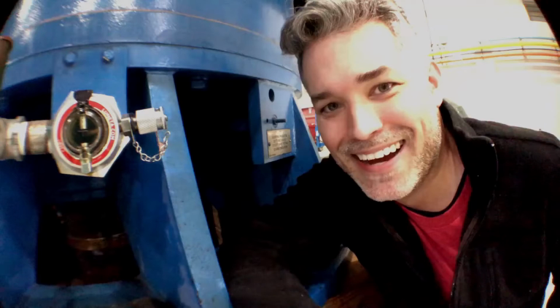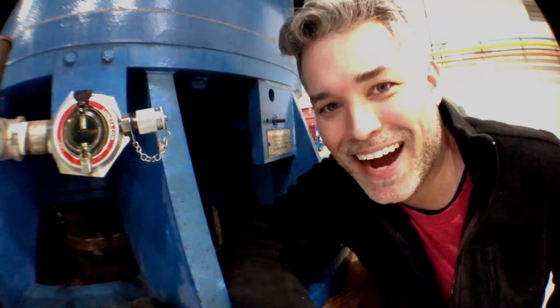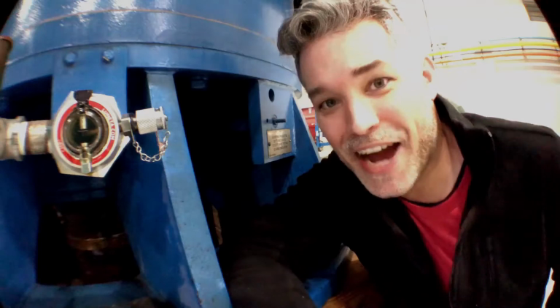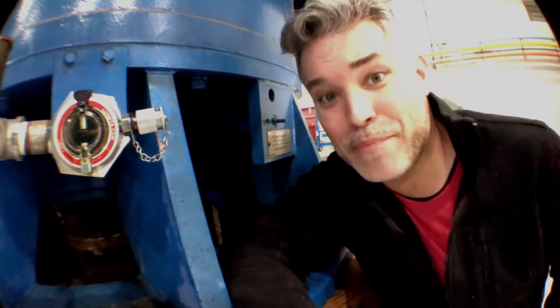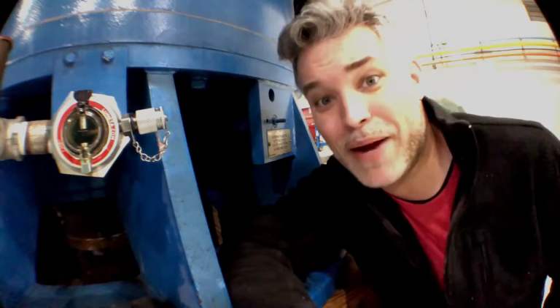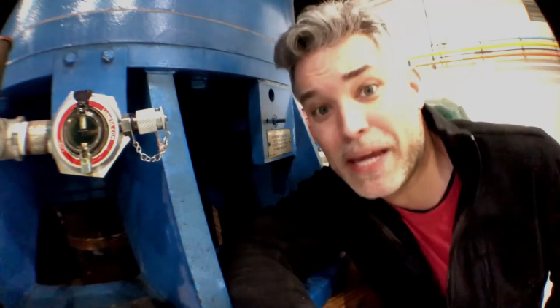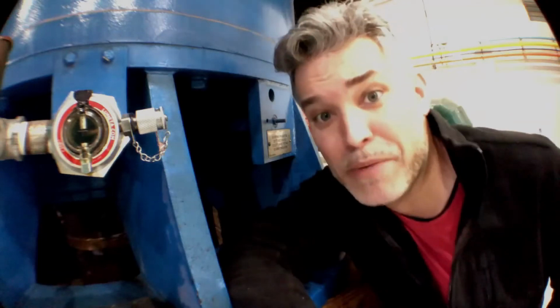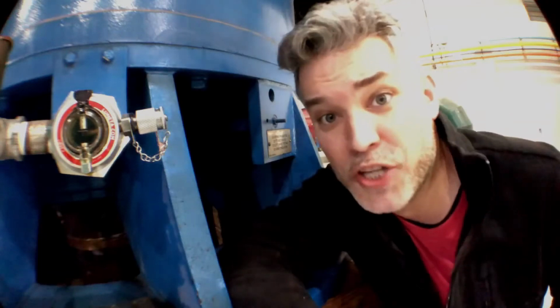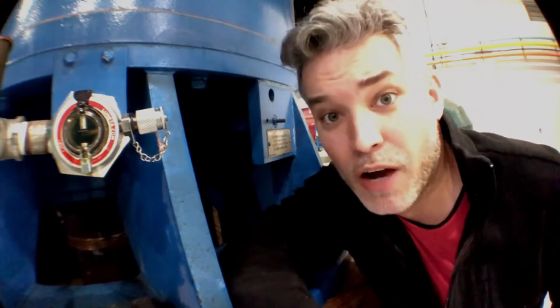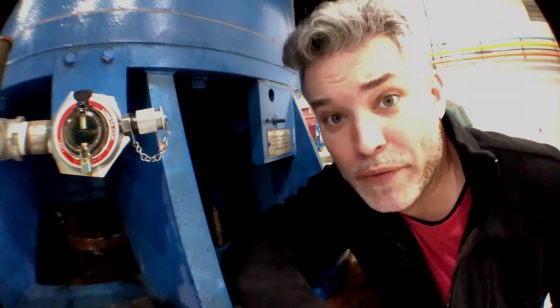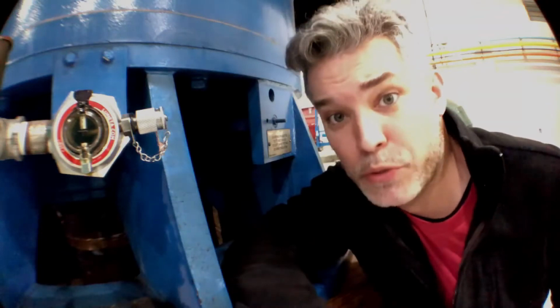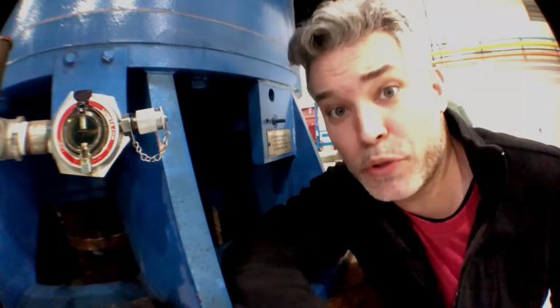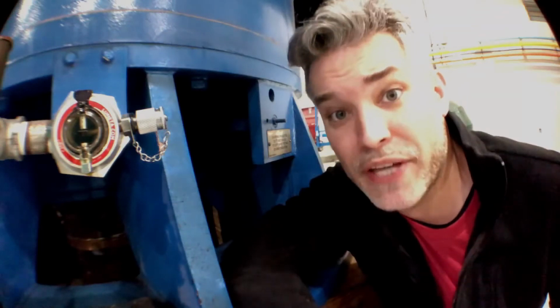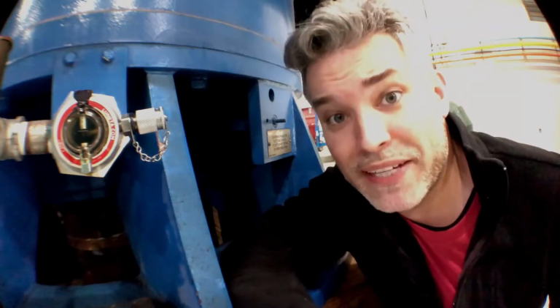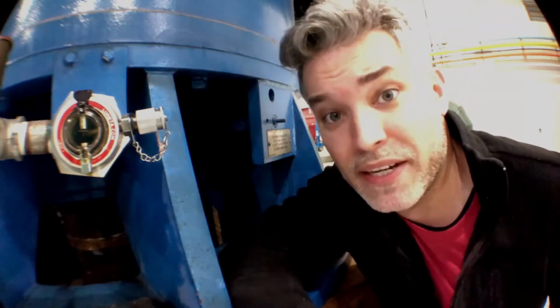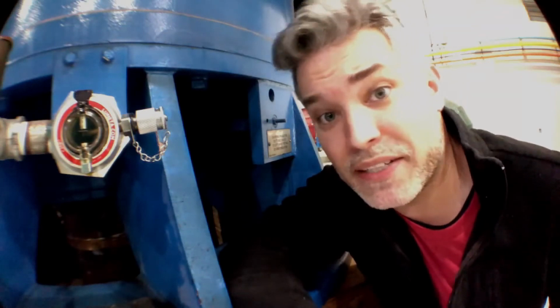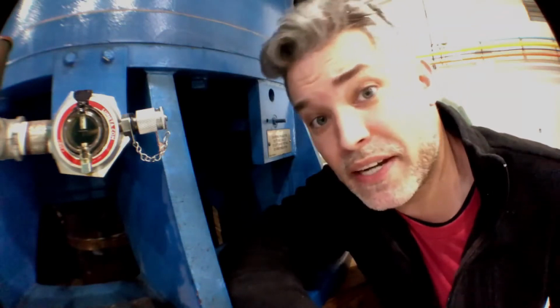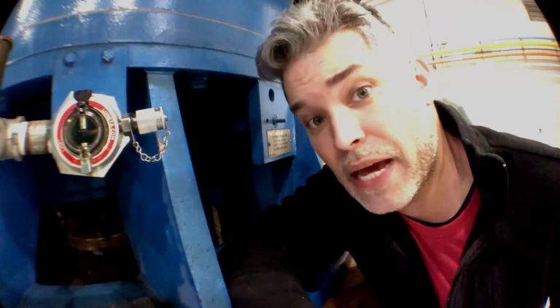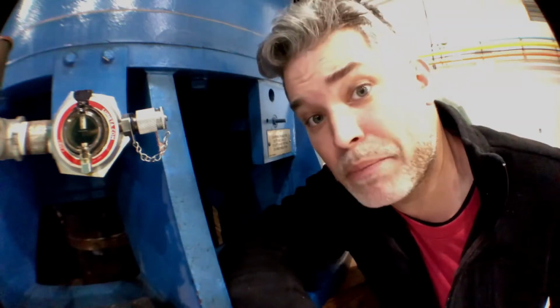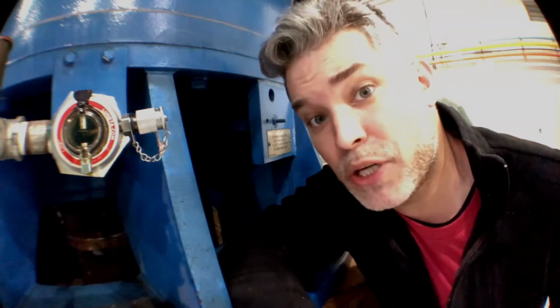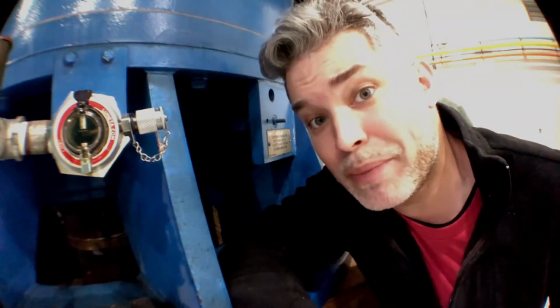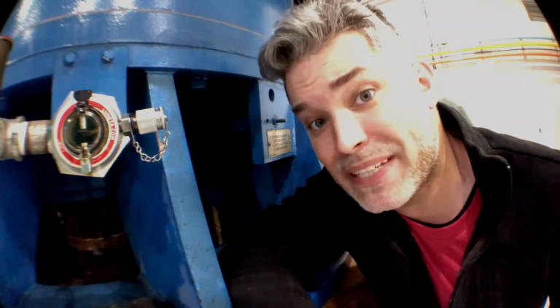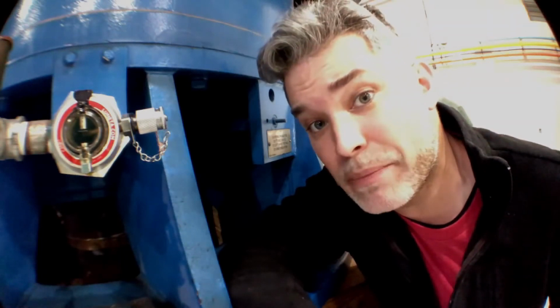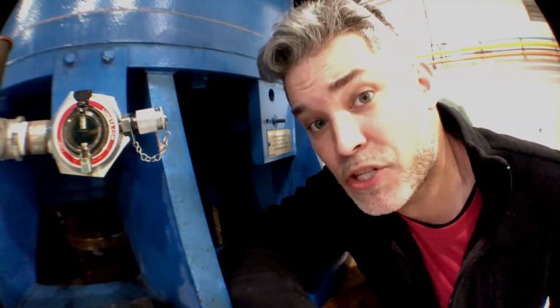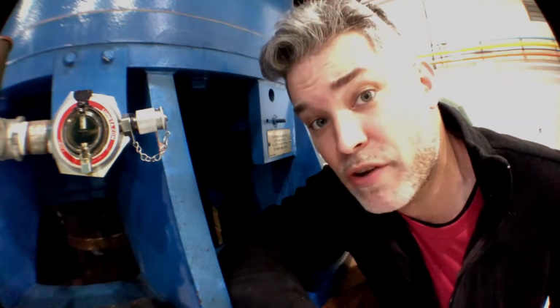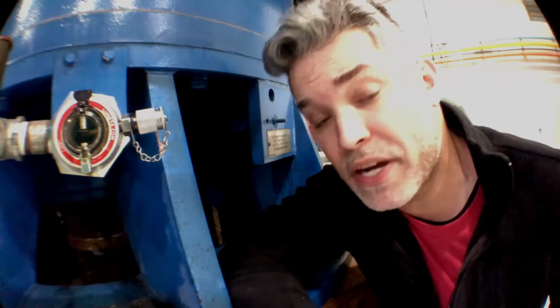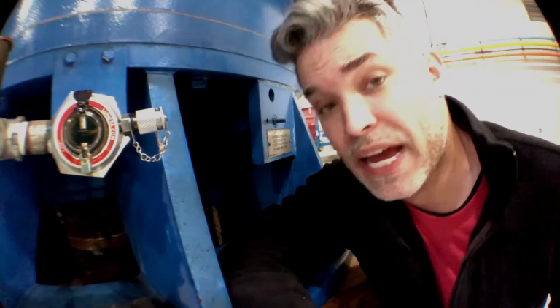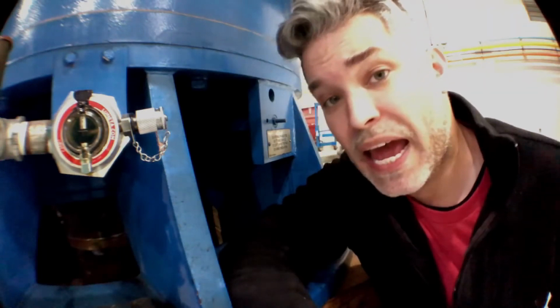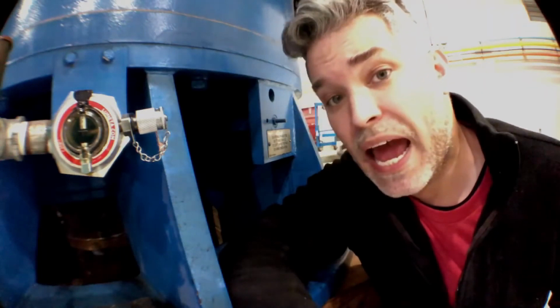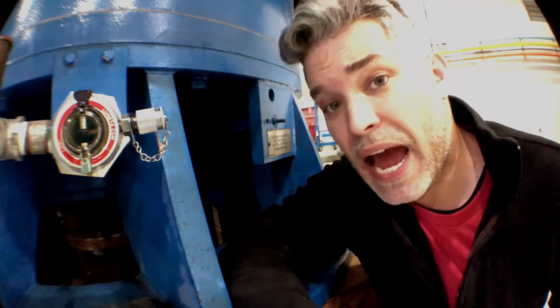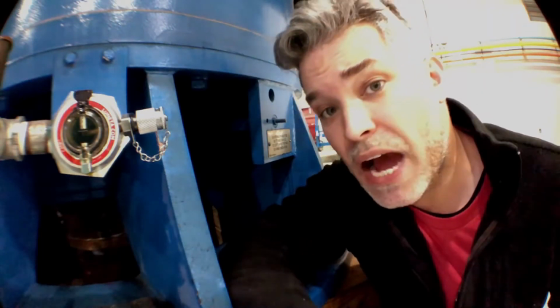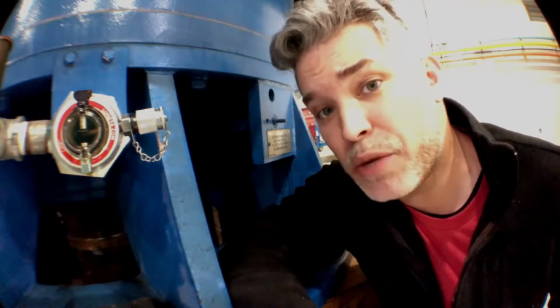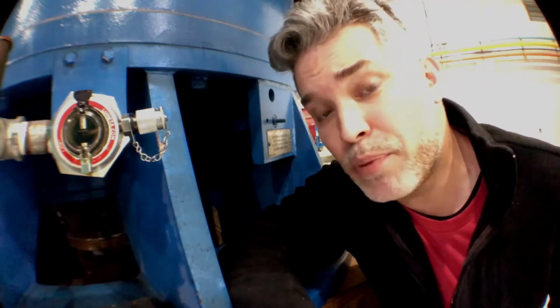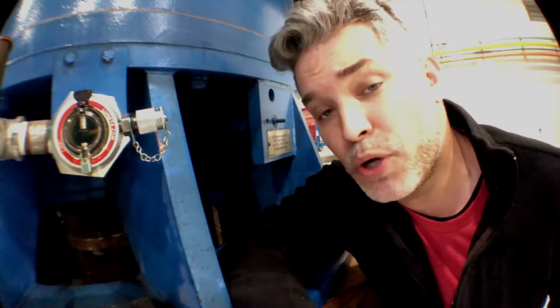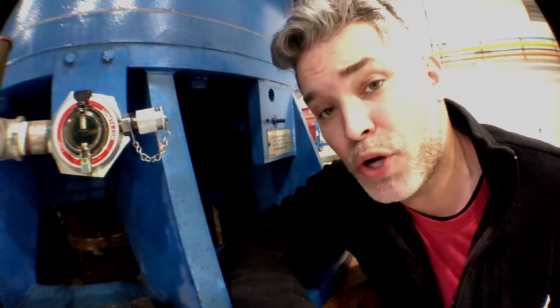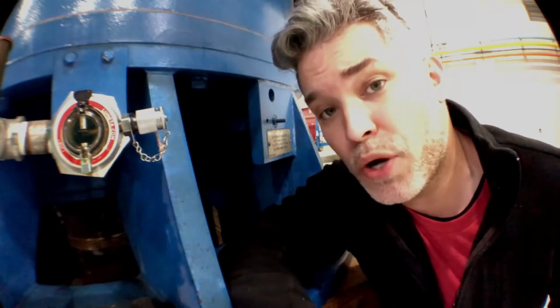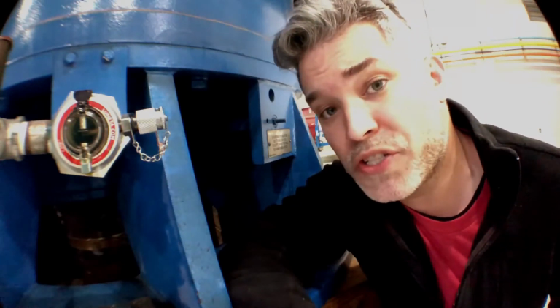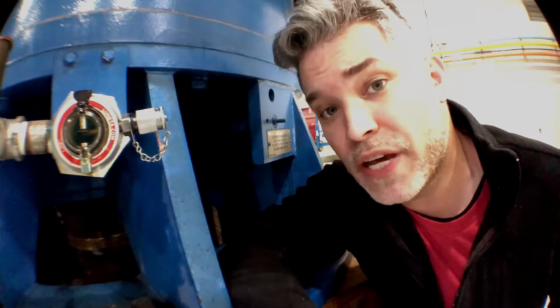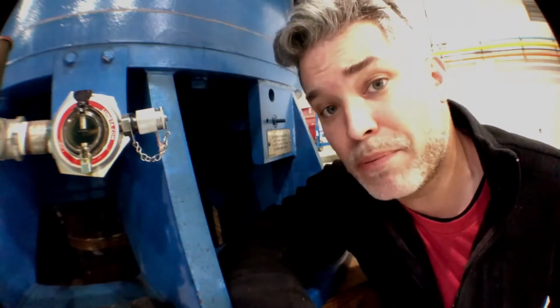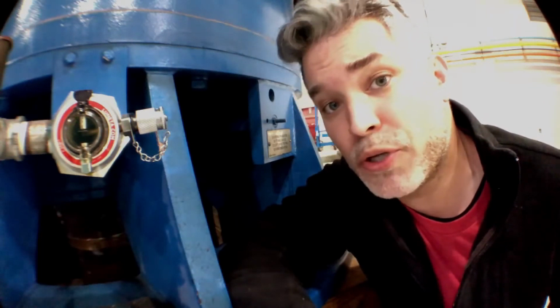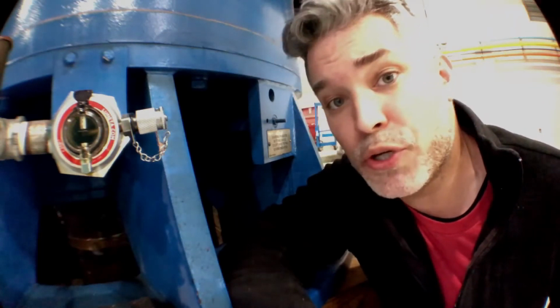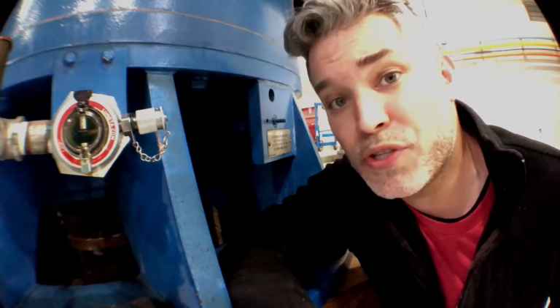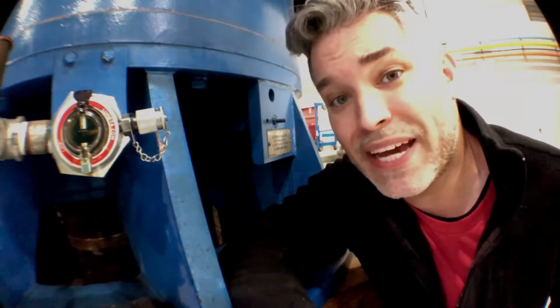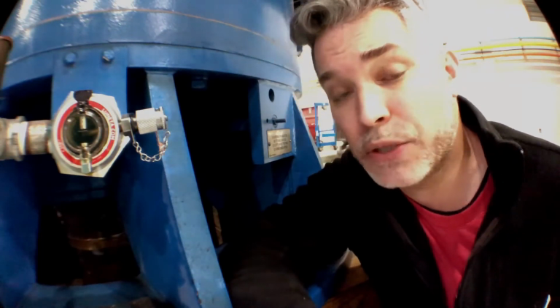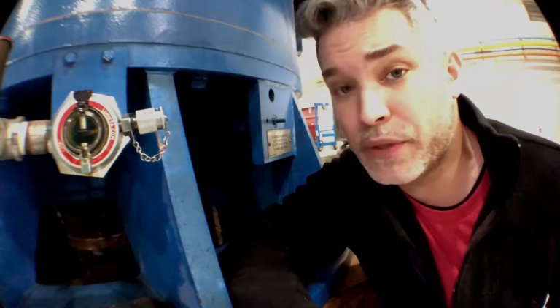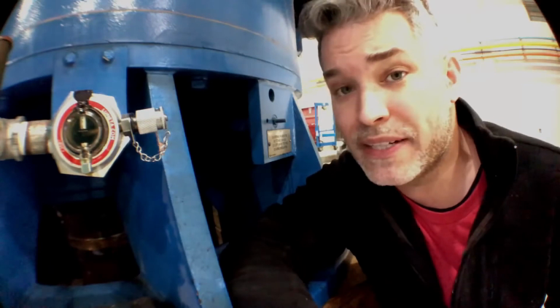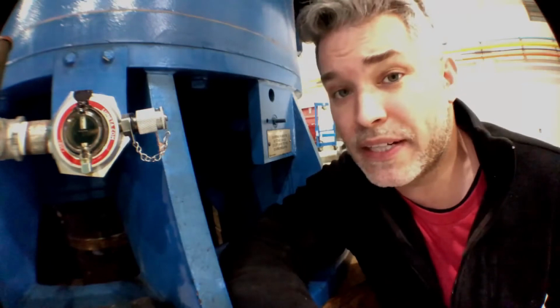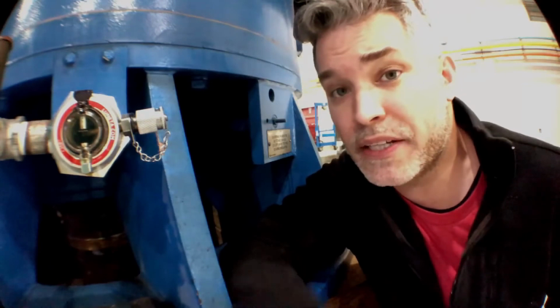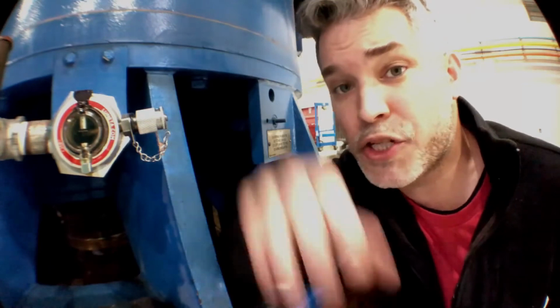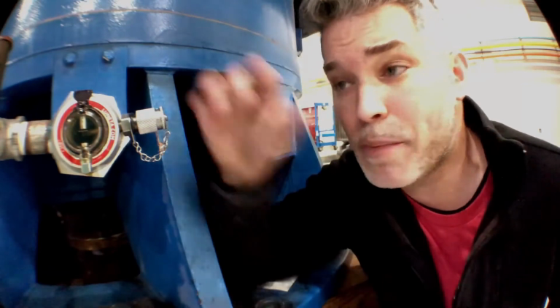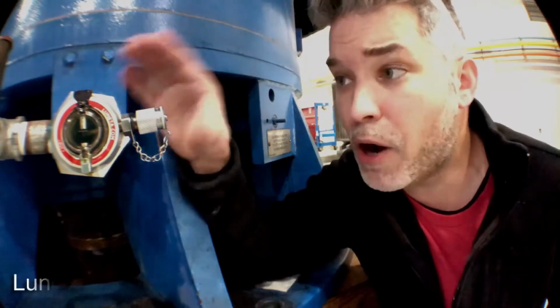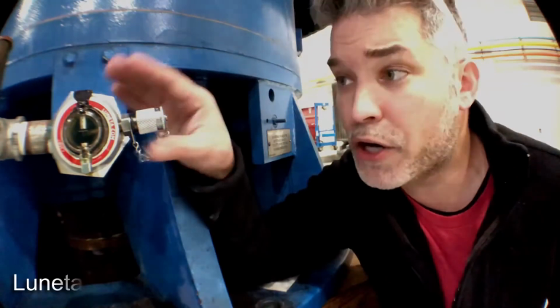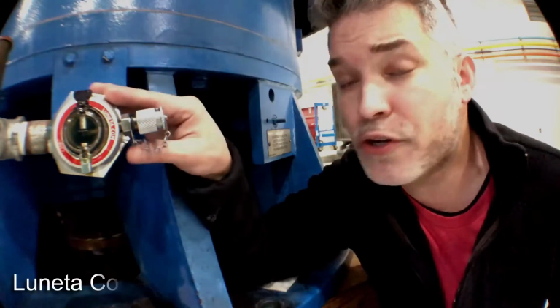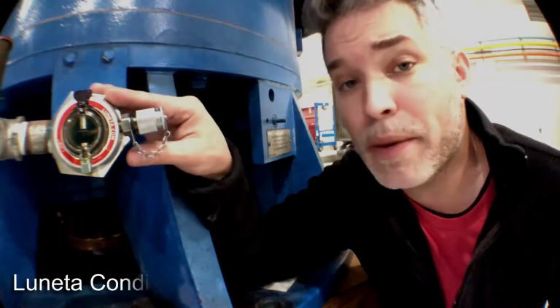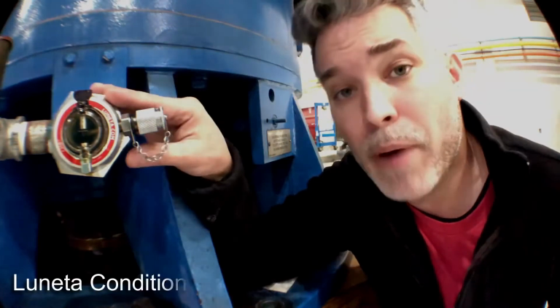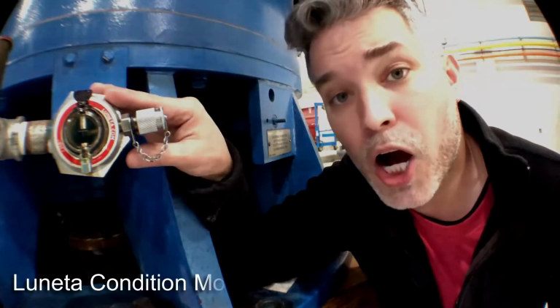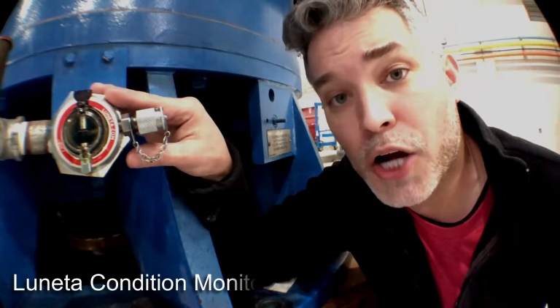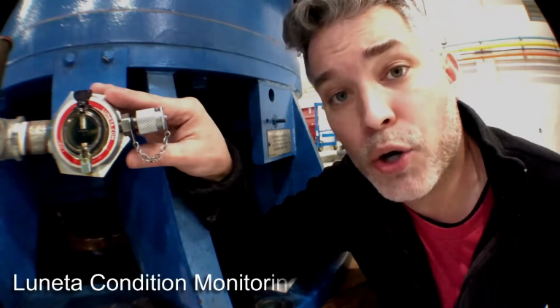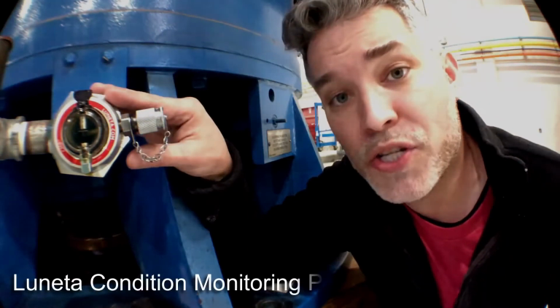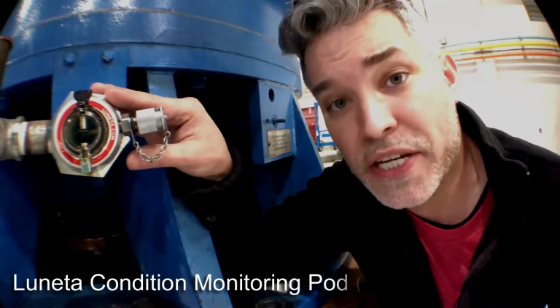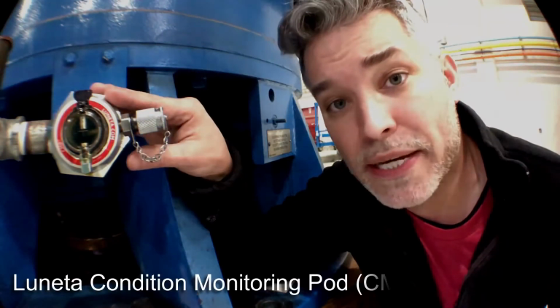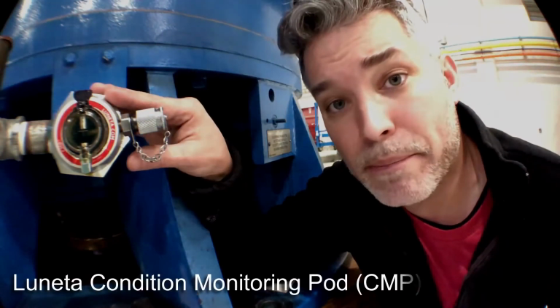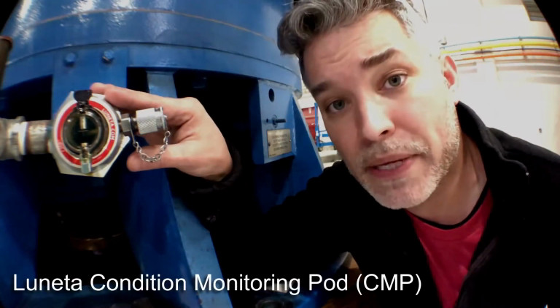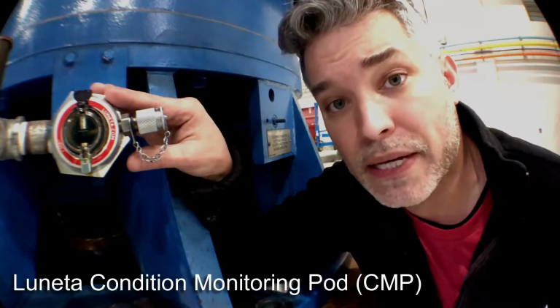Hi, my name is Tom Fitz with Lunetta, and today I'm going to be demonstrating how to pull an oil sample using a Lunetta Condition Monitoring Pod, or CMP.